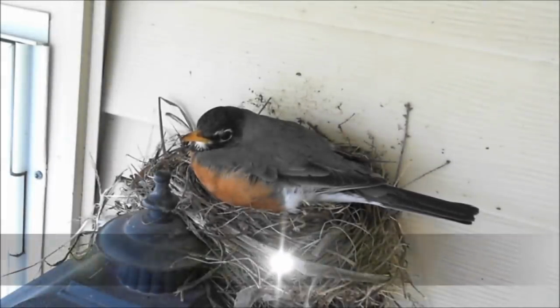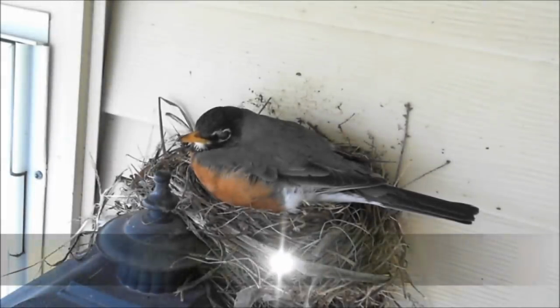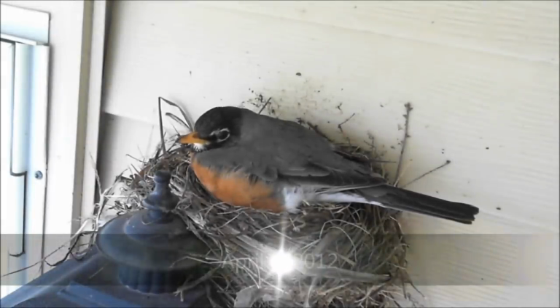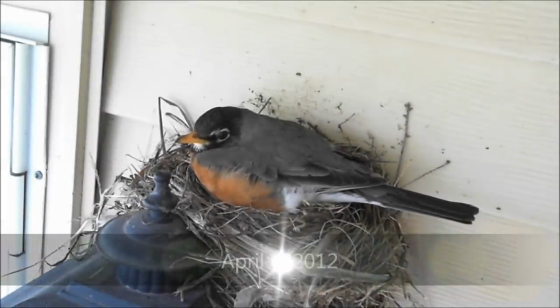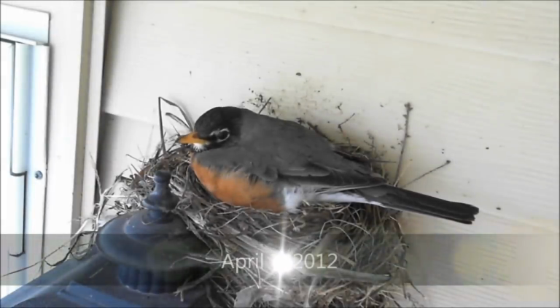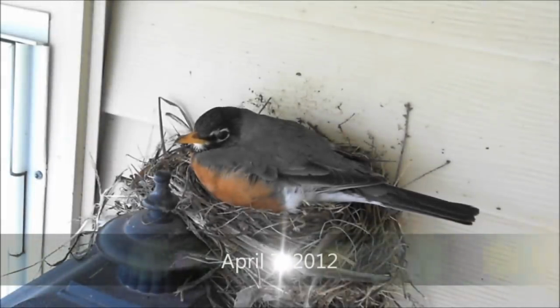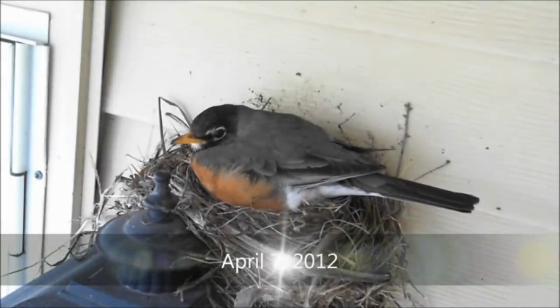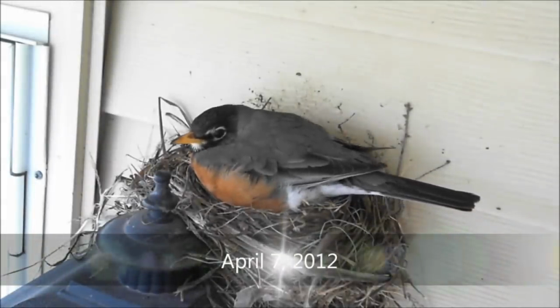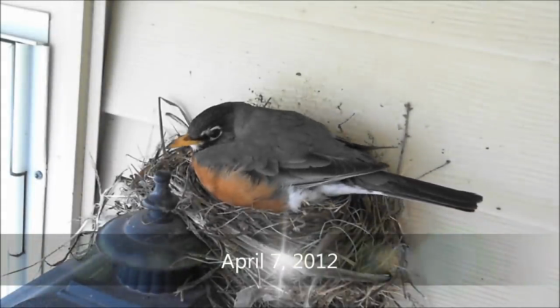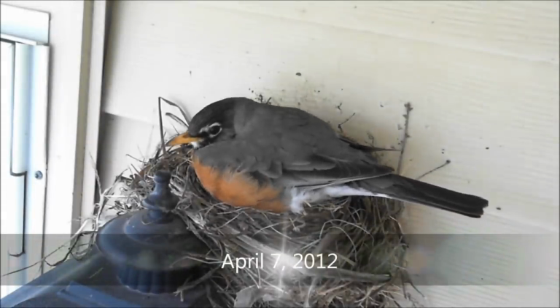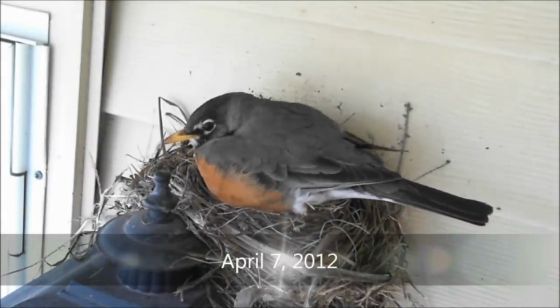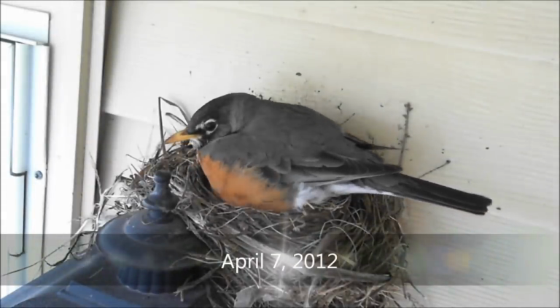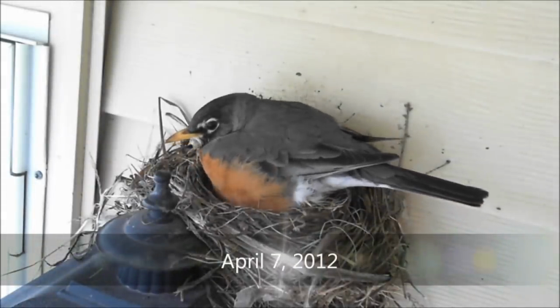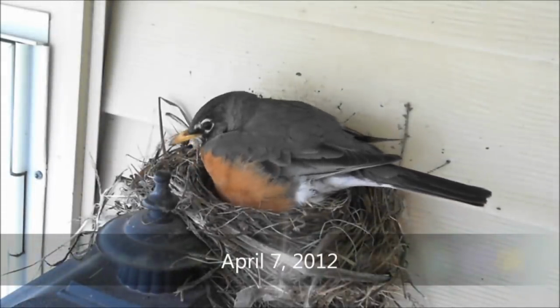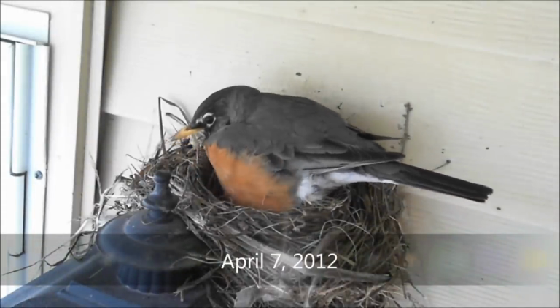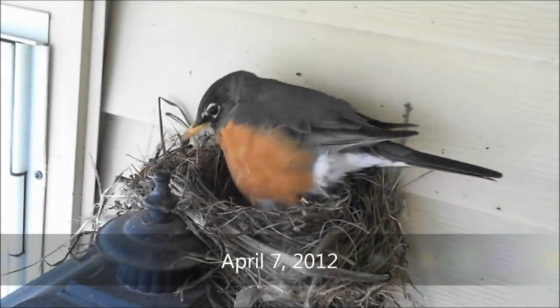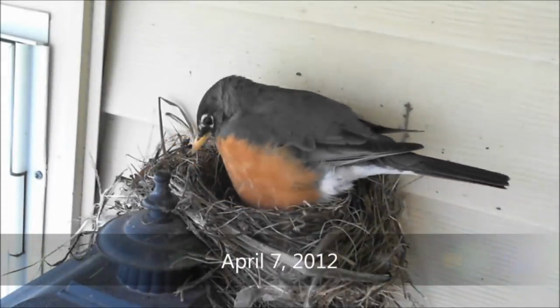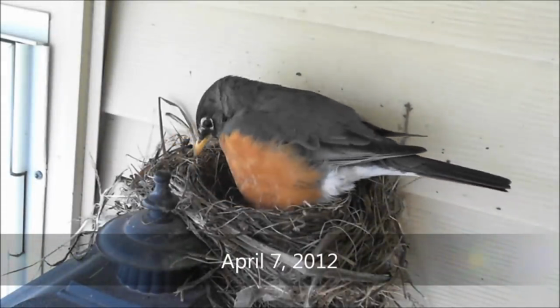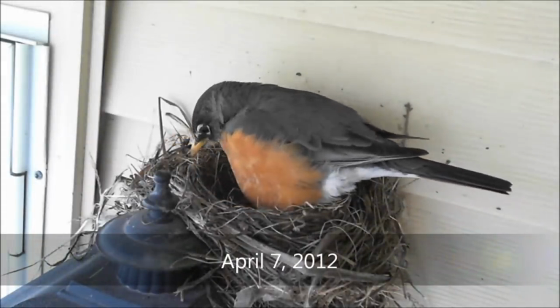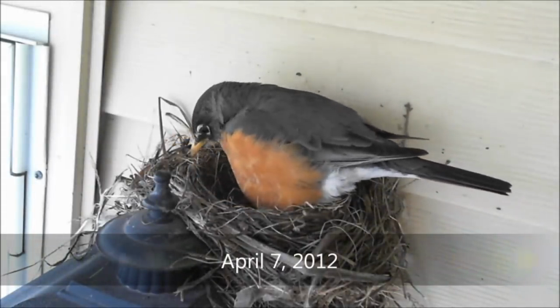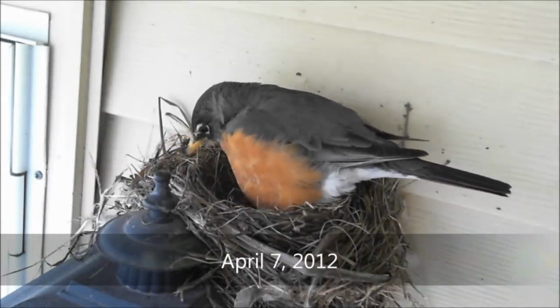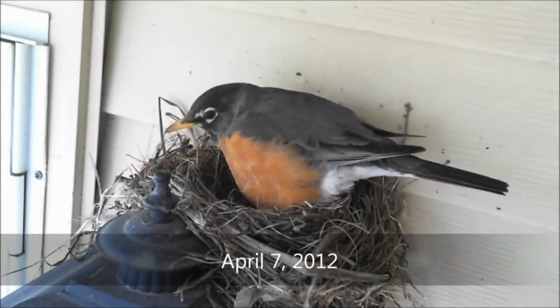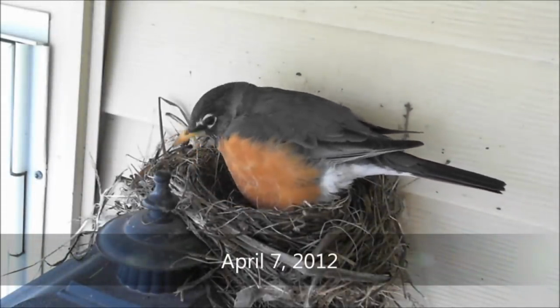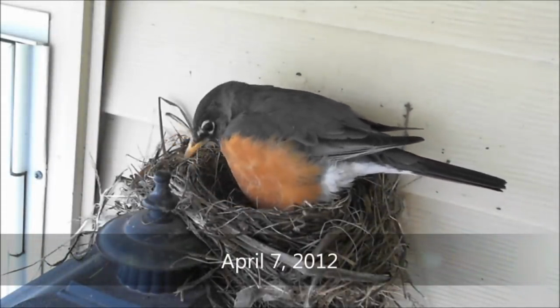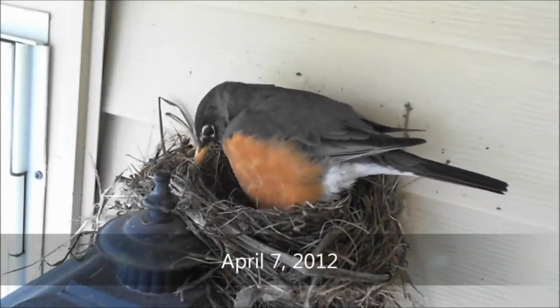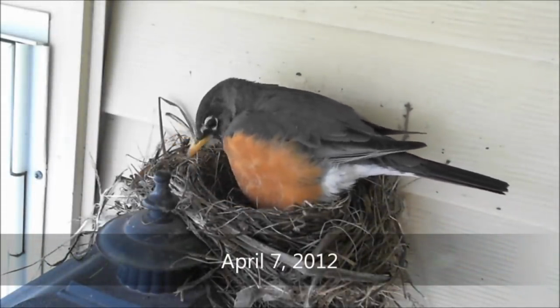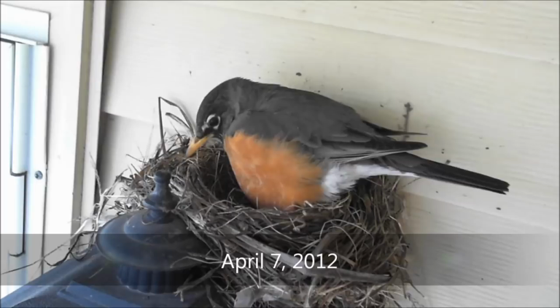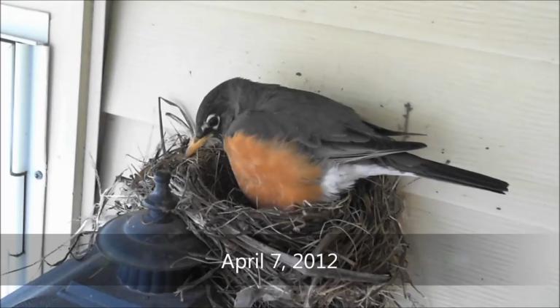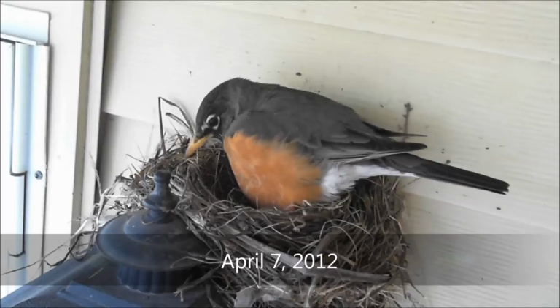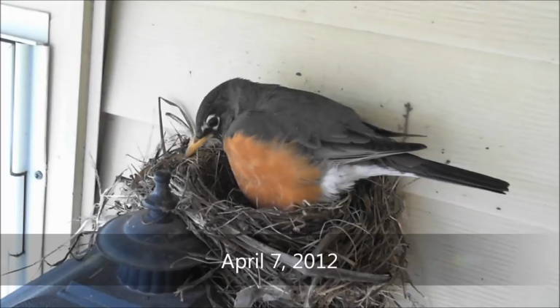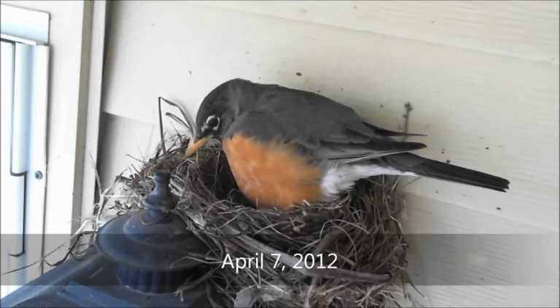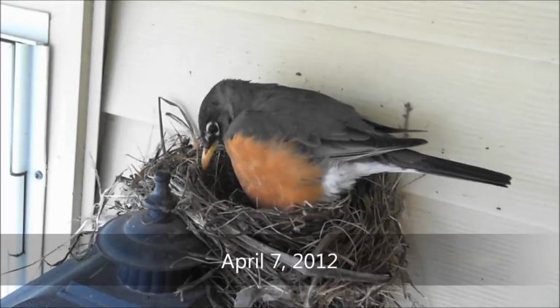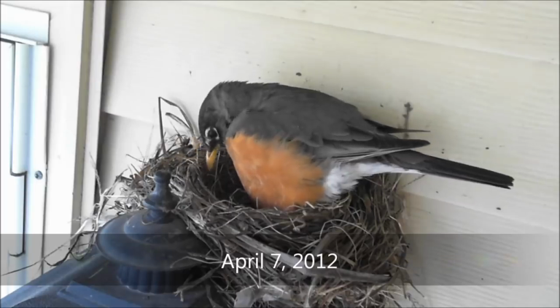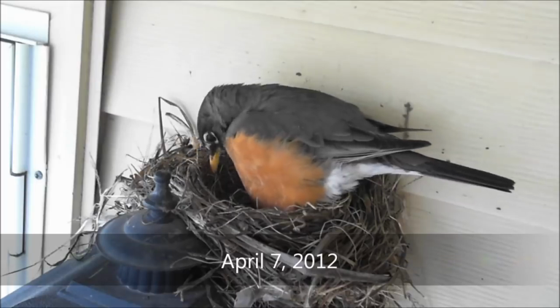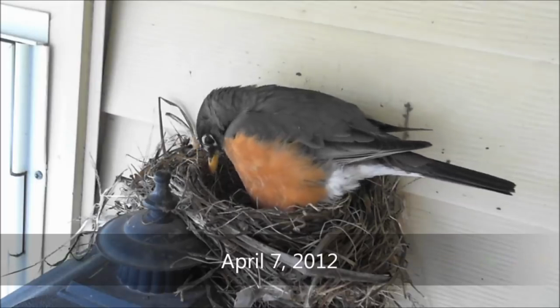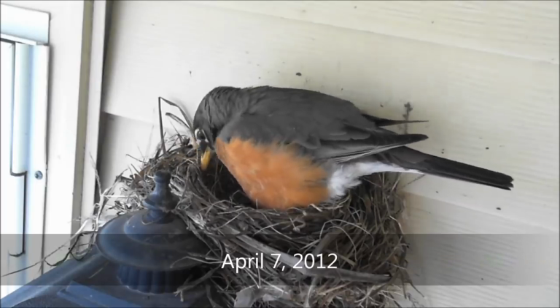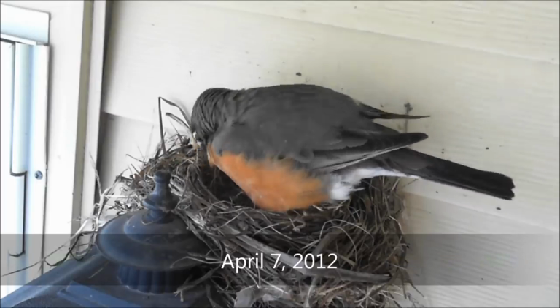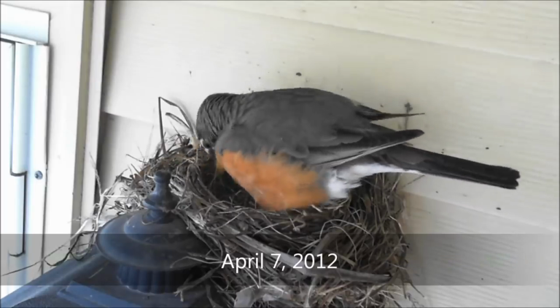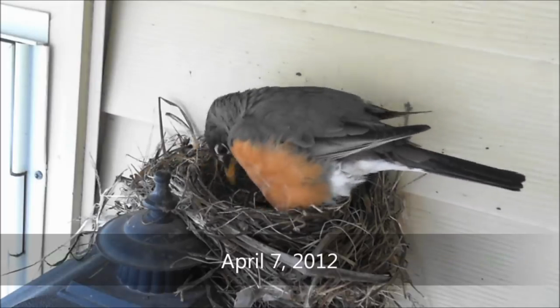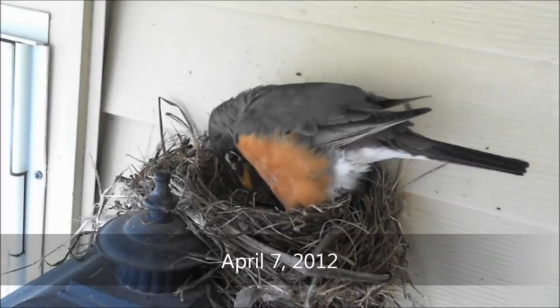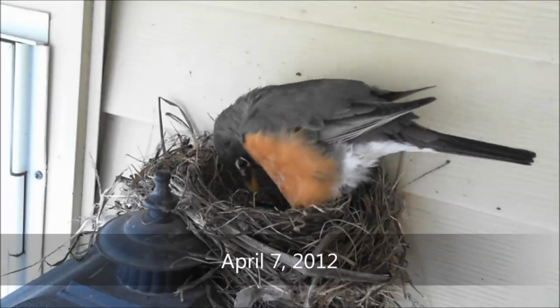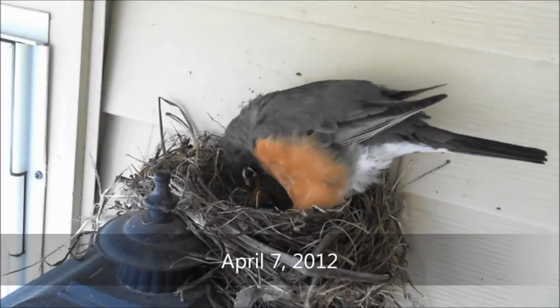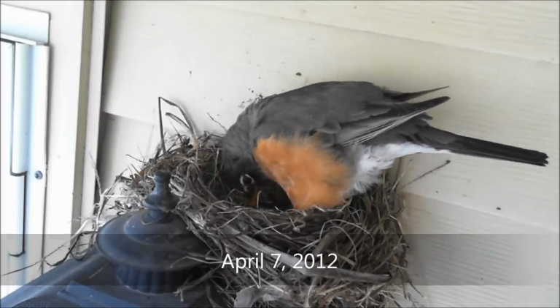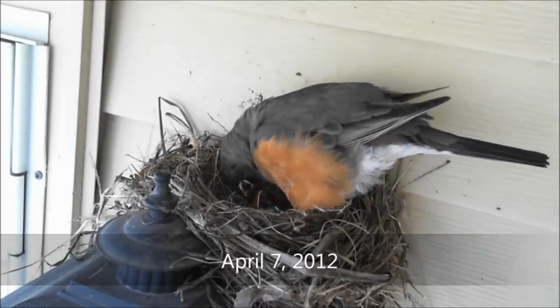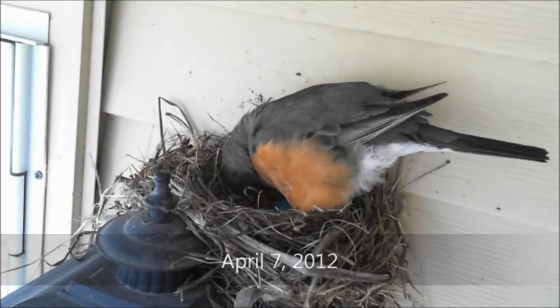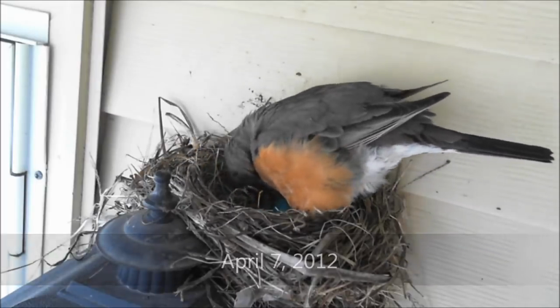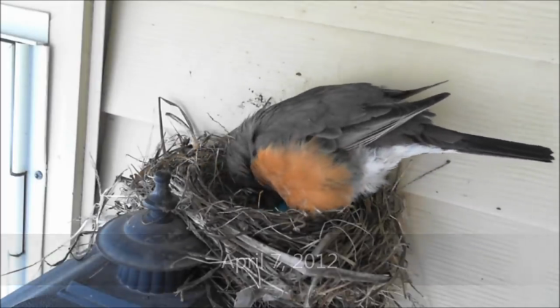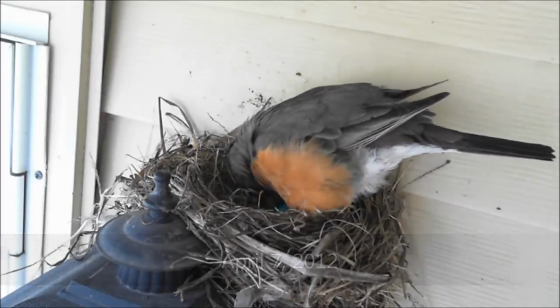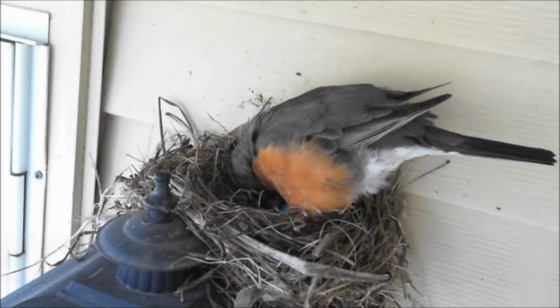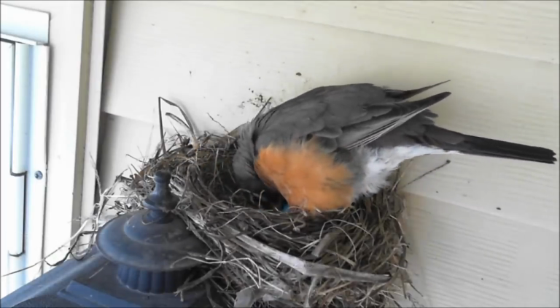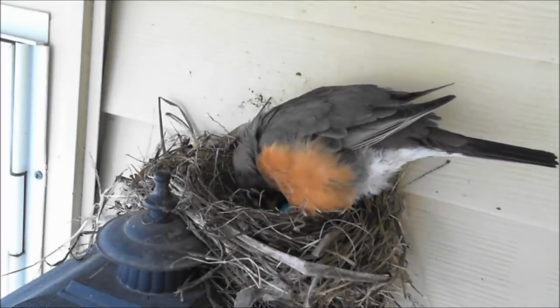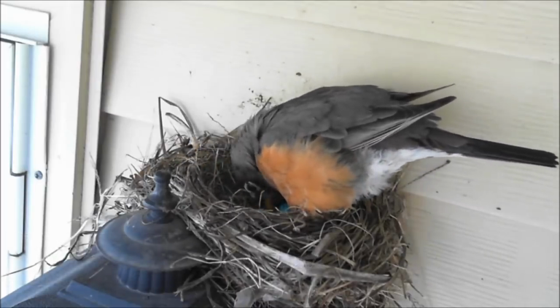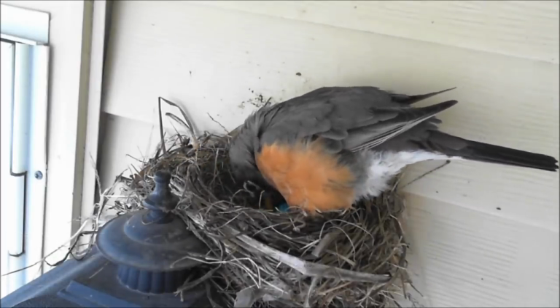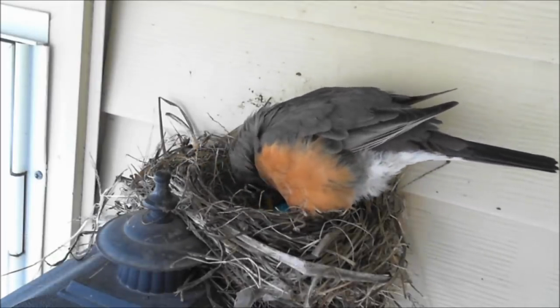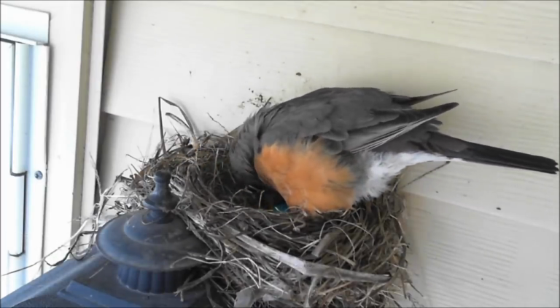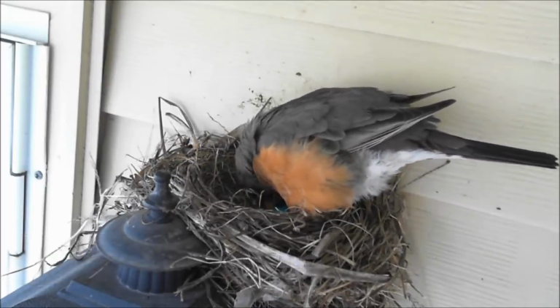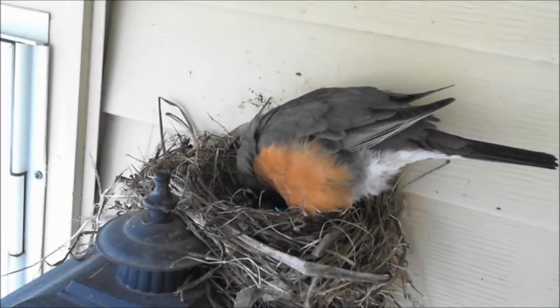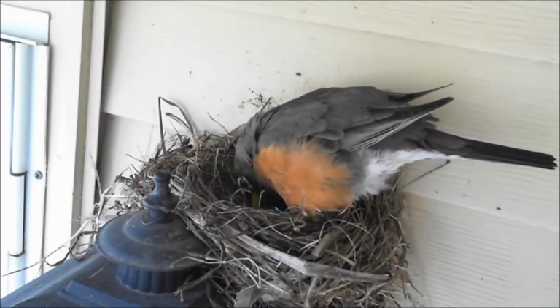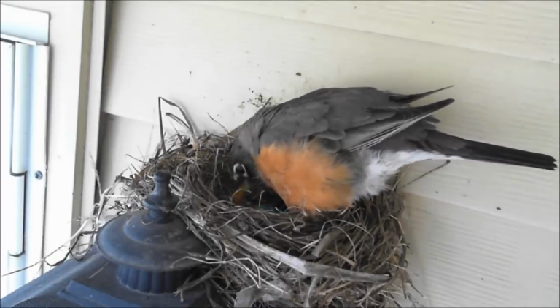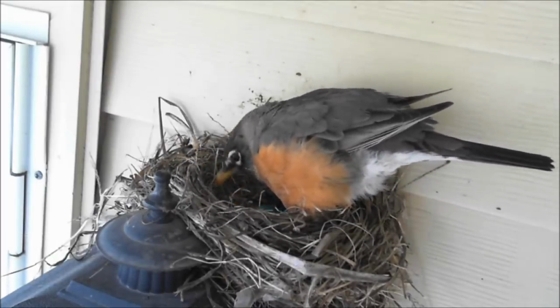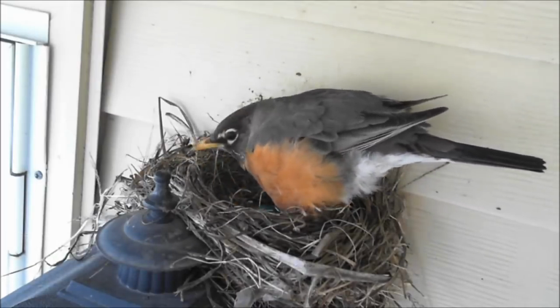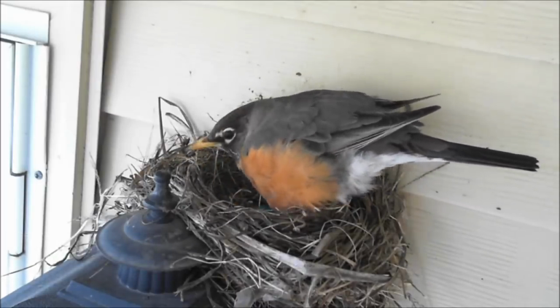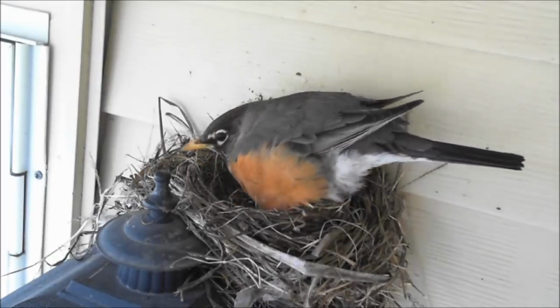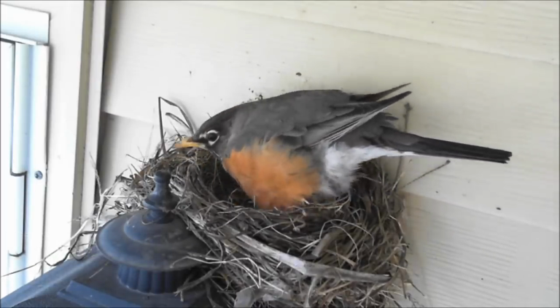On April 7th, it was evident that the first egg had been laid. Robins can have two or three broods per season with a clutch size of three to five eggs.